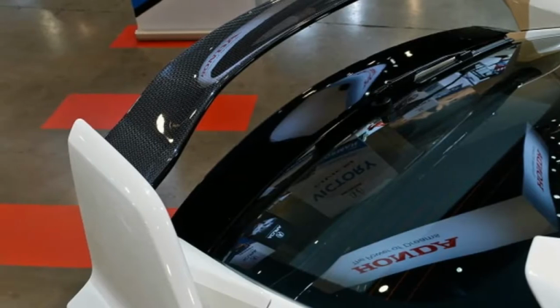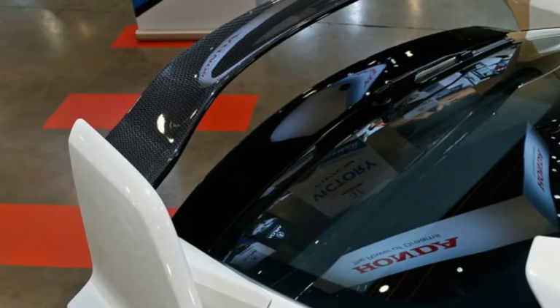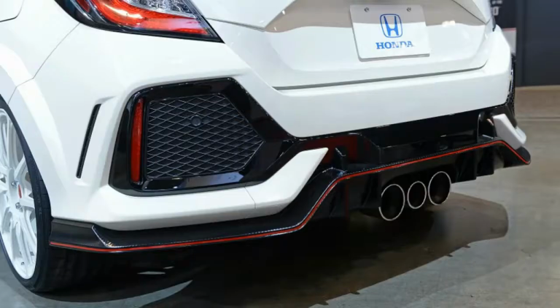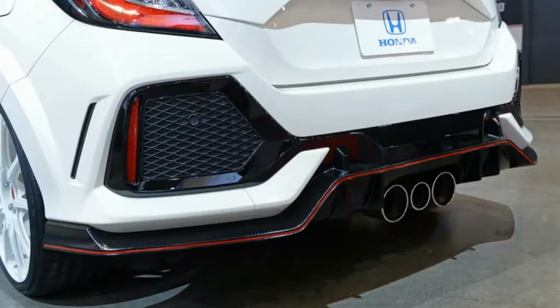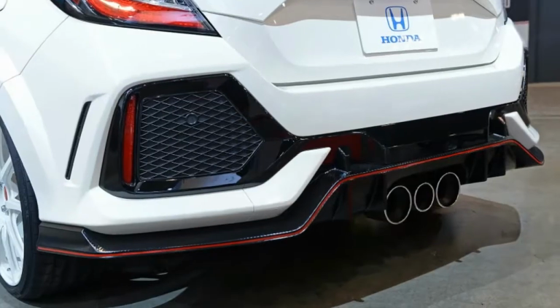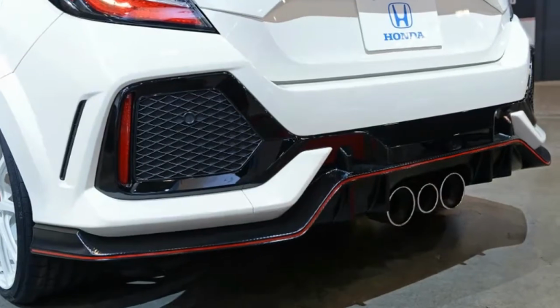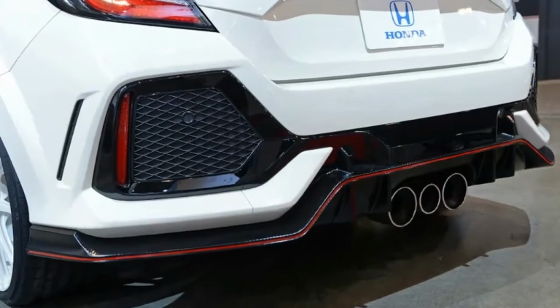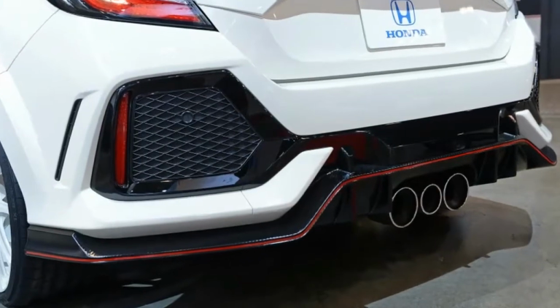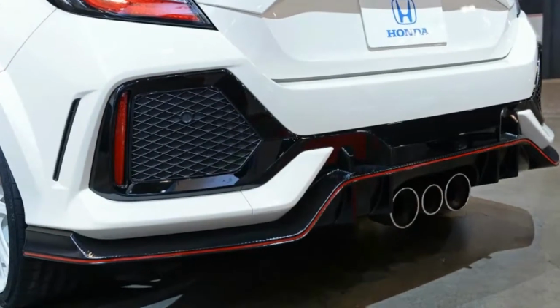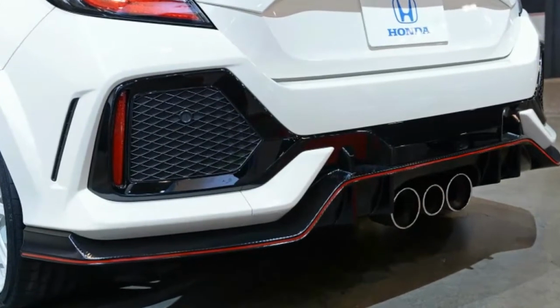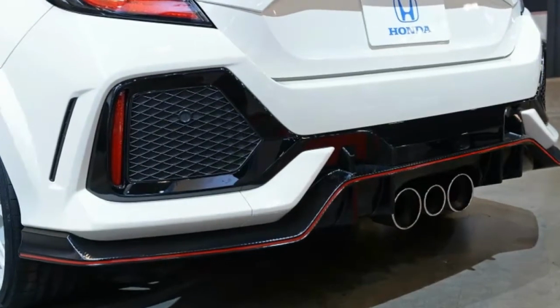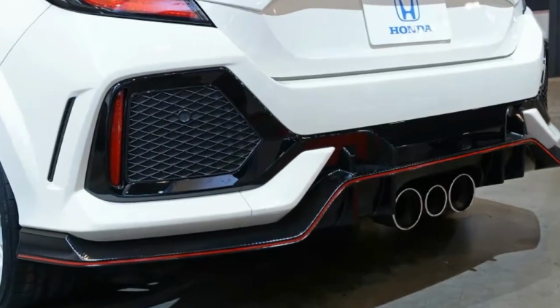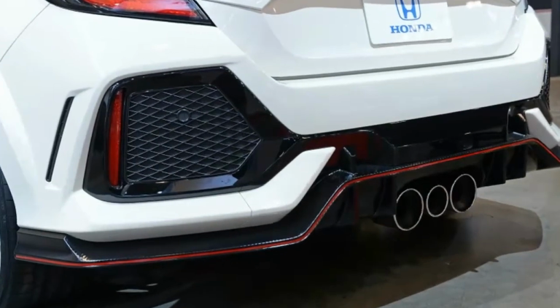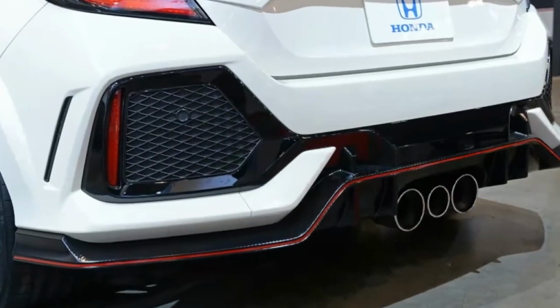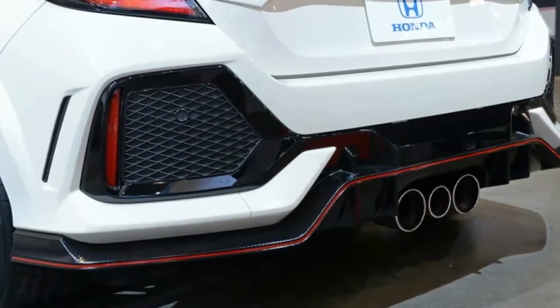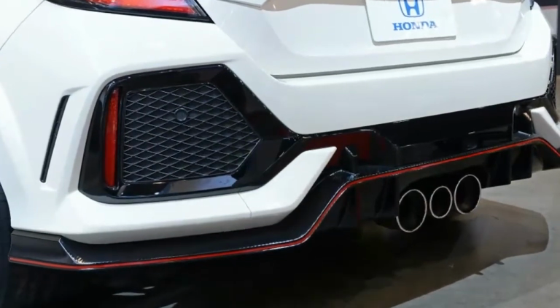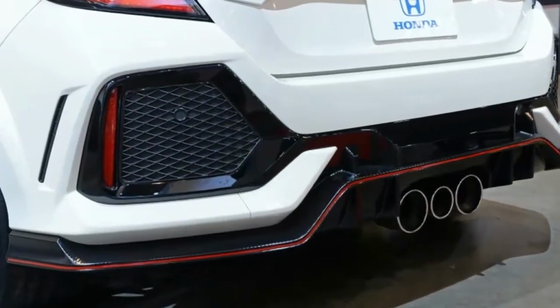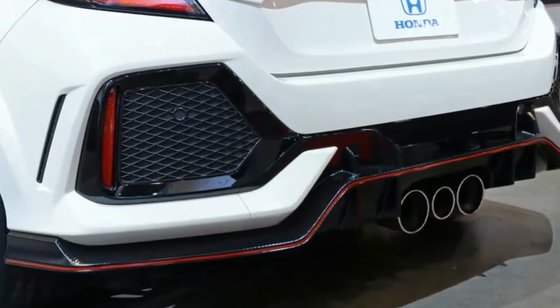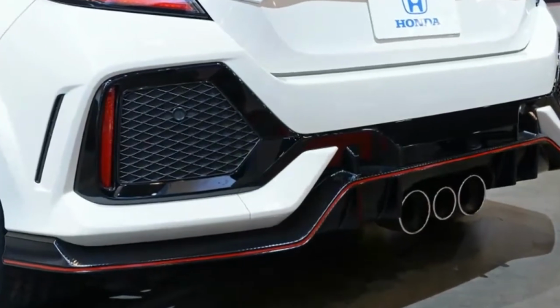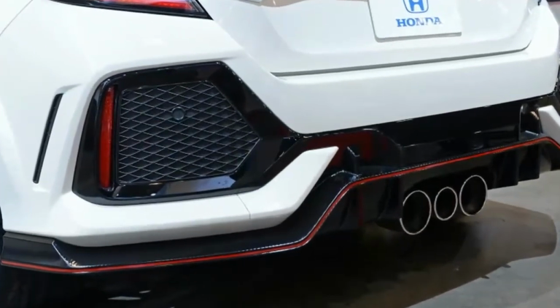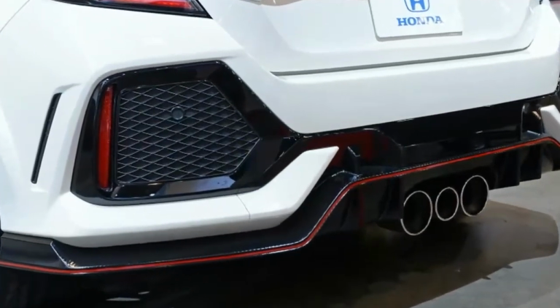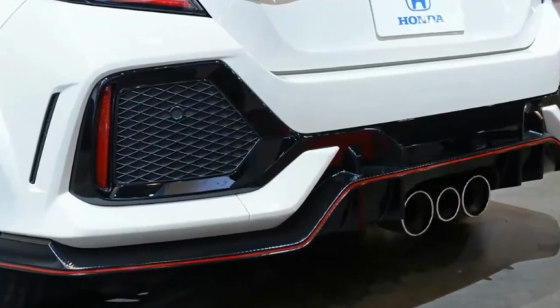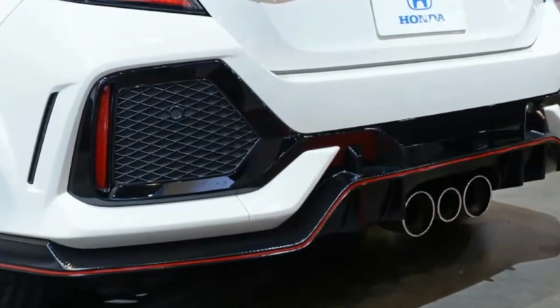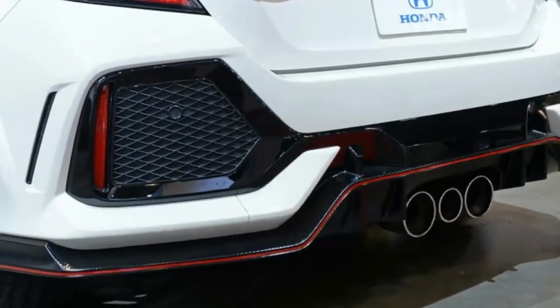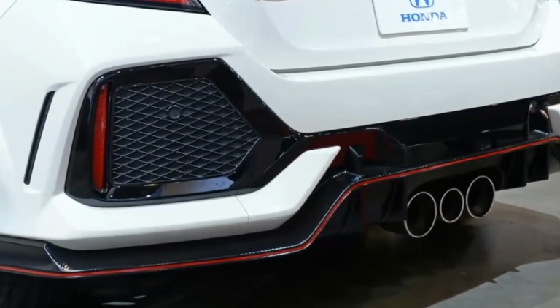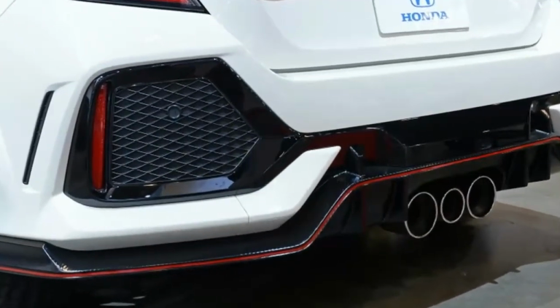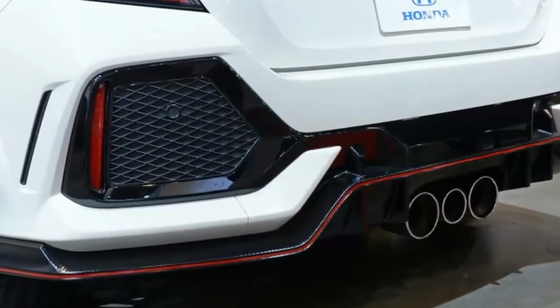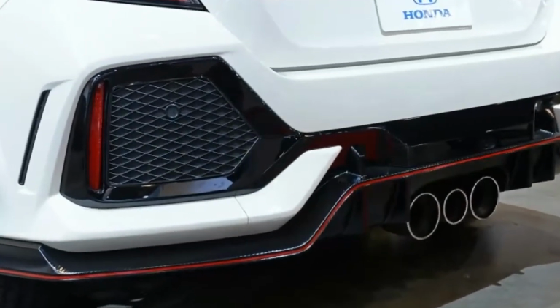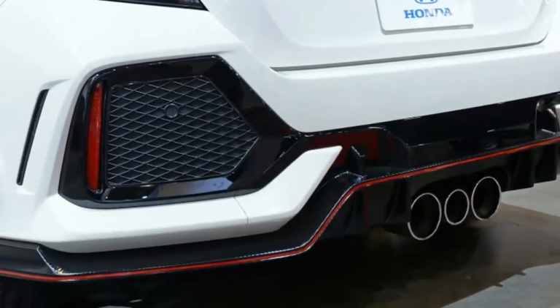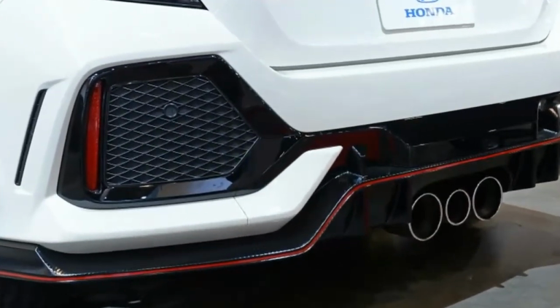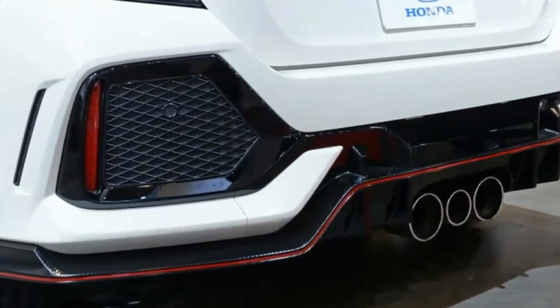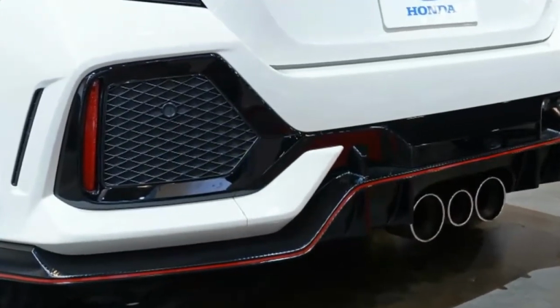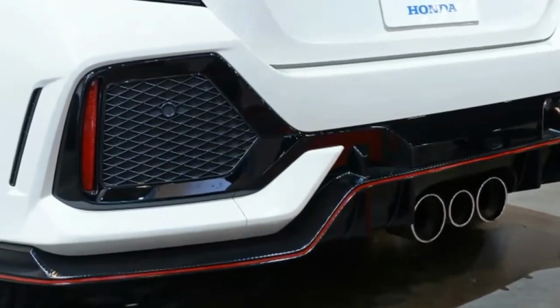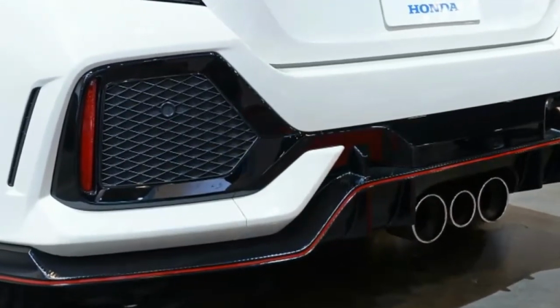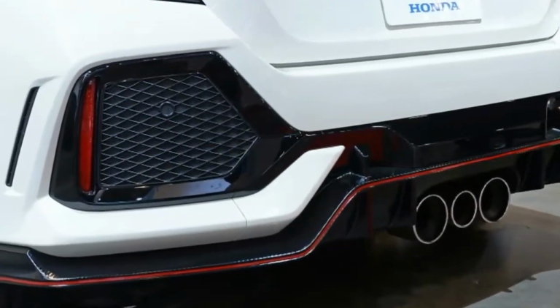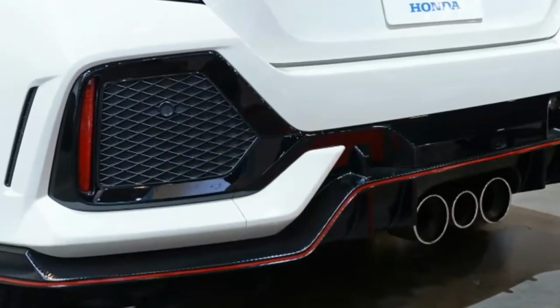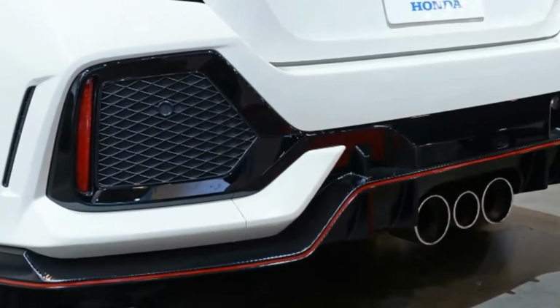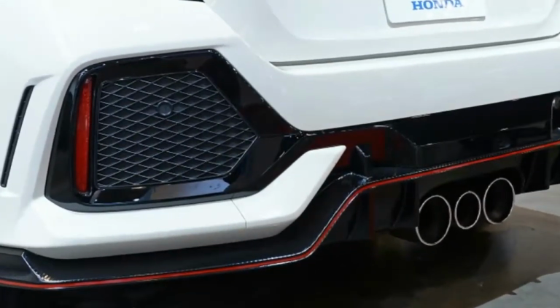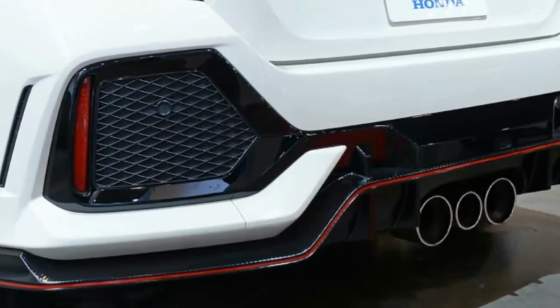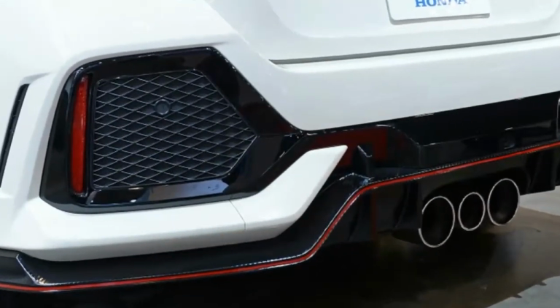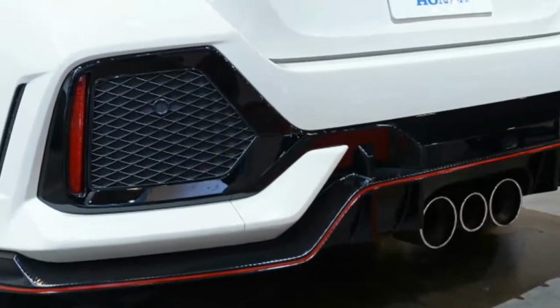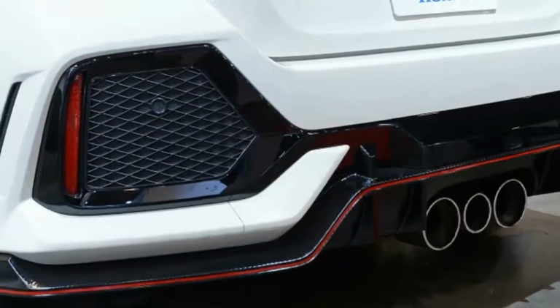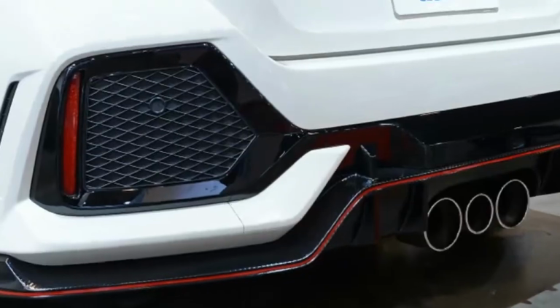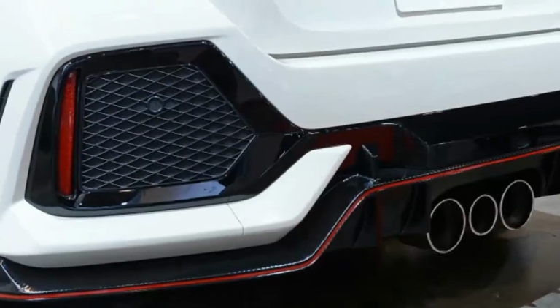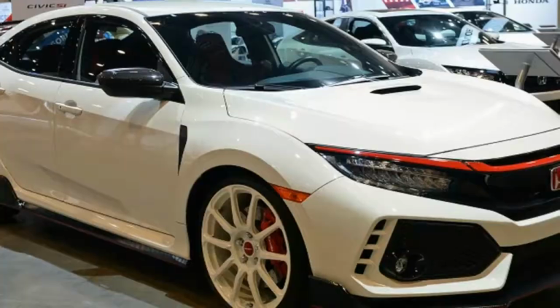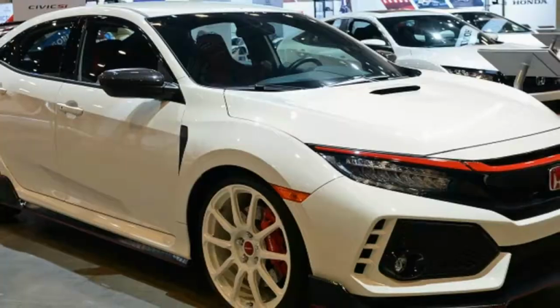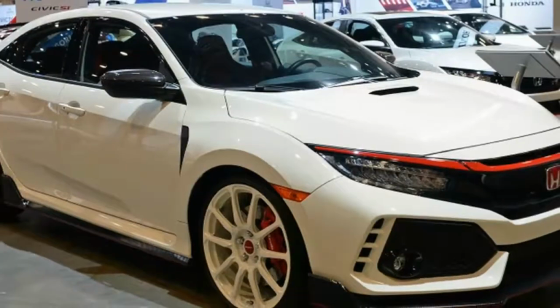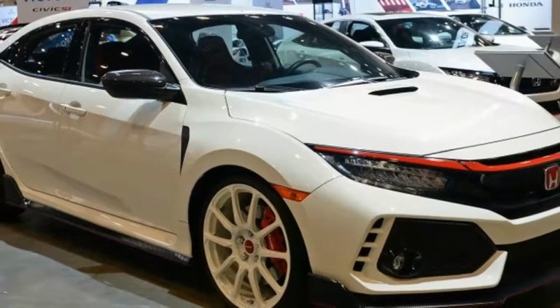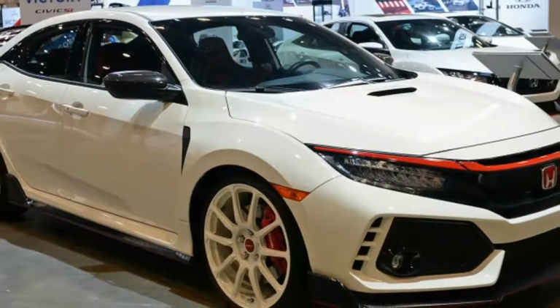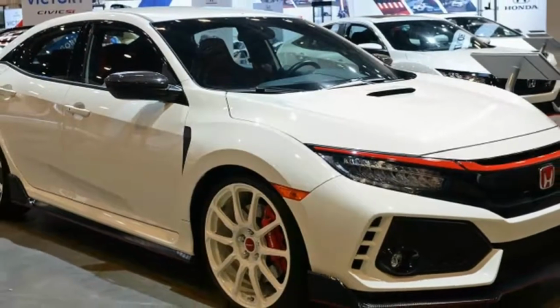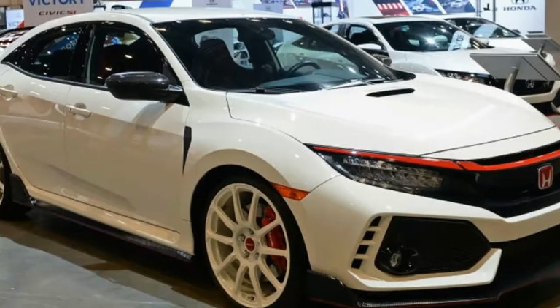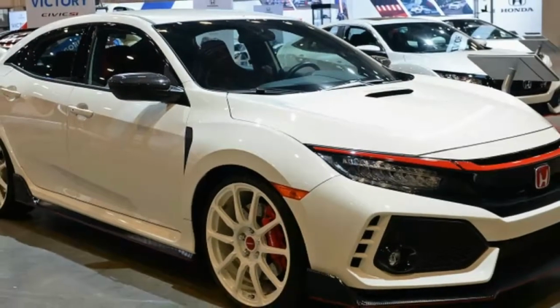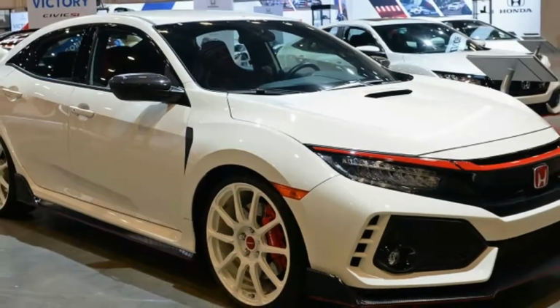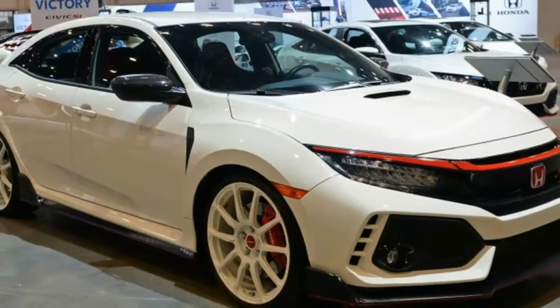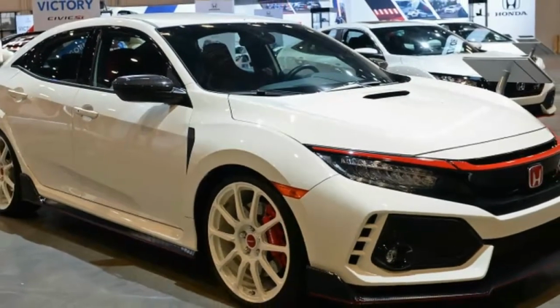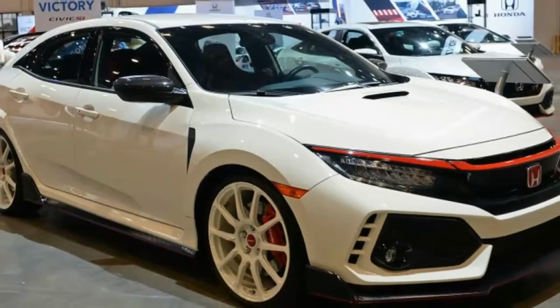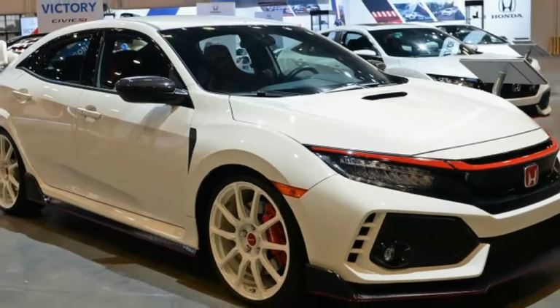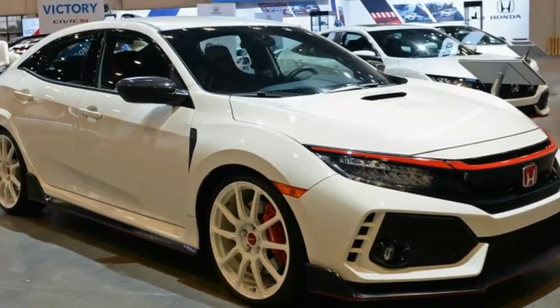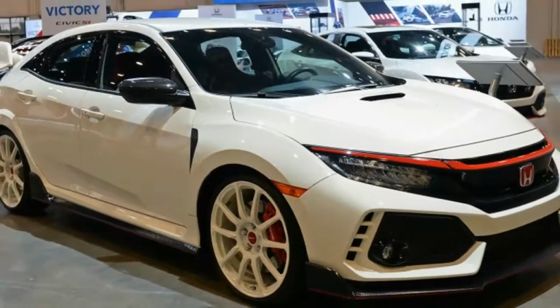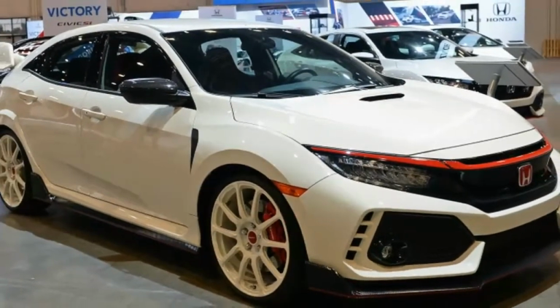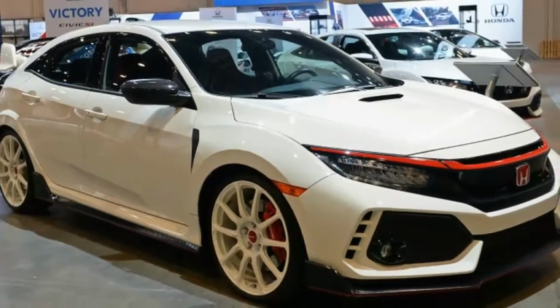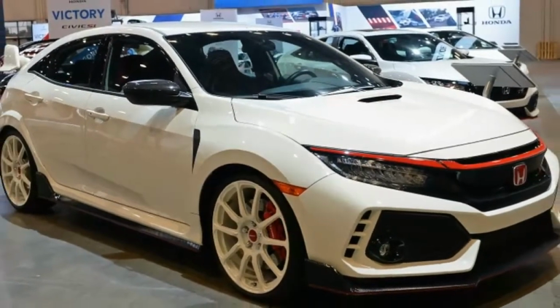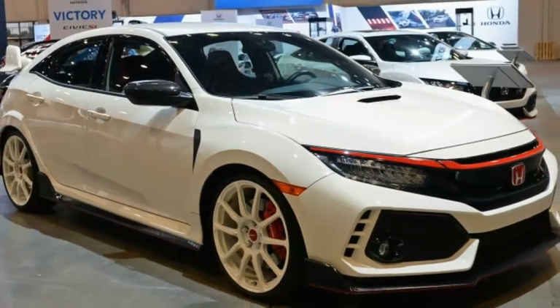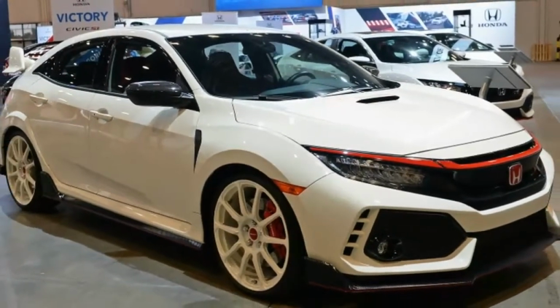Parts not included with the kit are the red grille treatment and white wheels seen on the car. The complete kit costs $2,697.